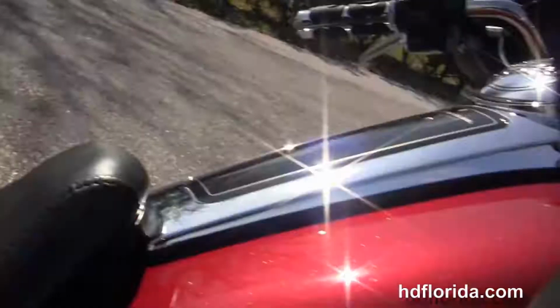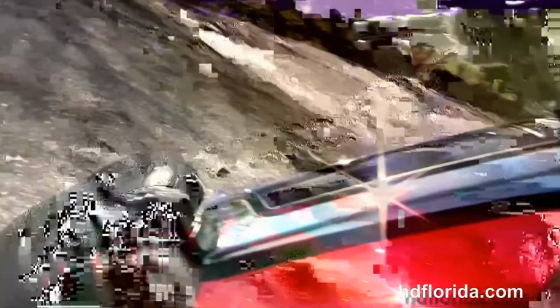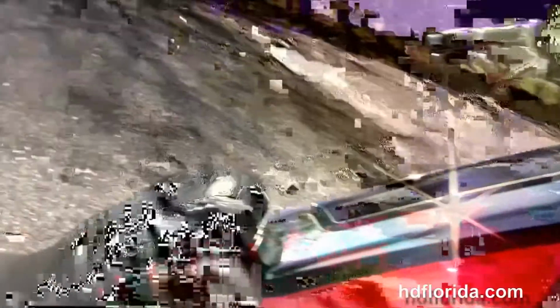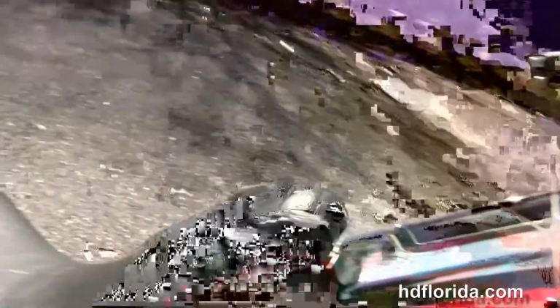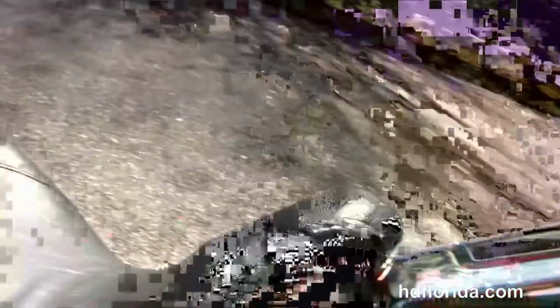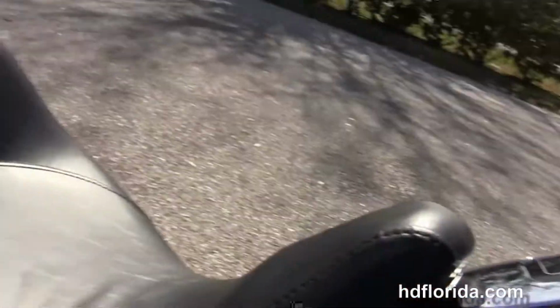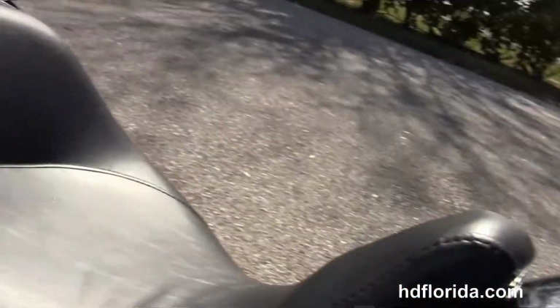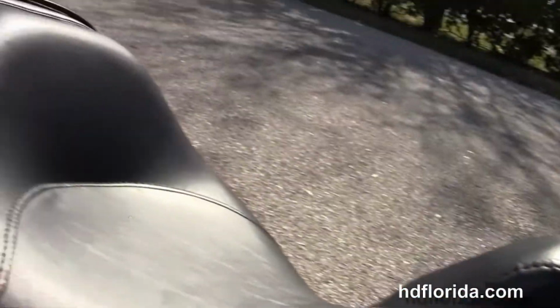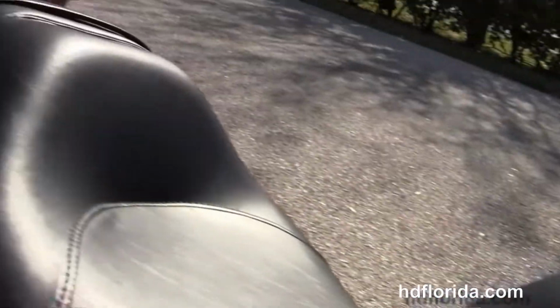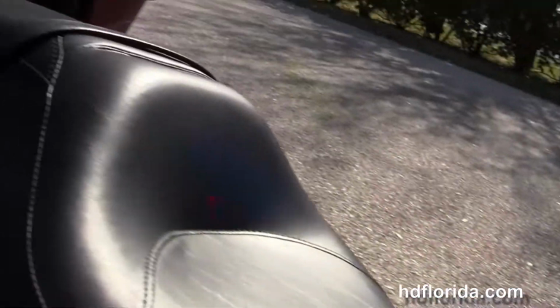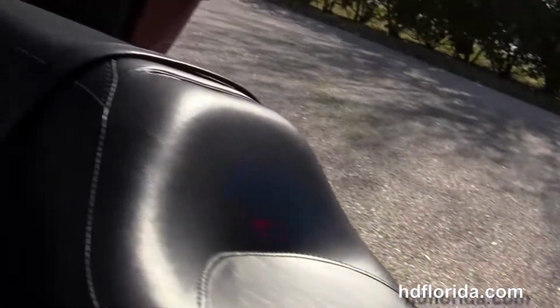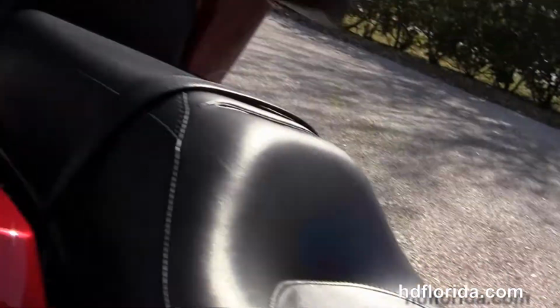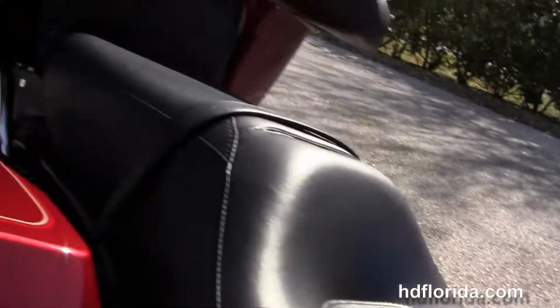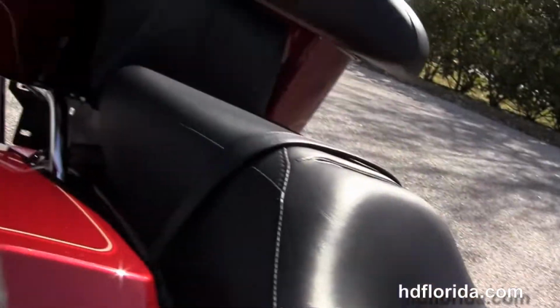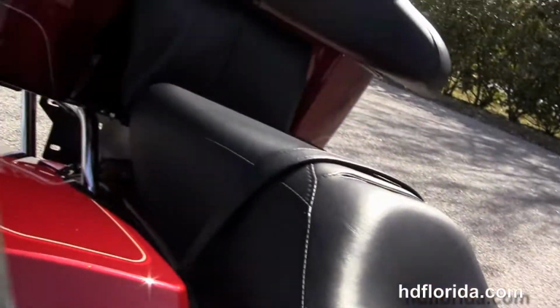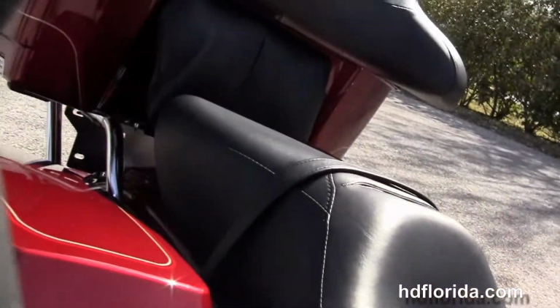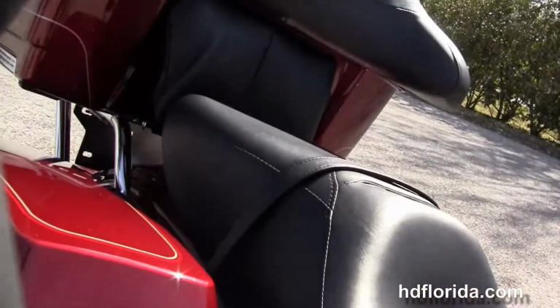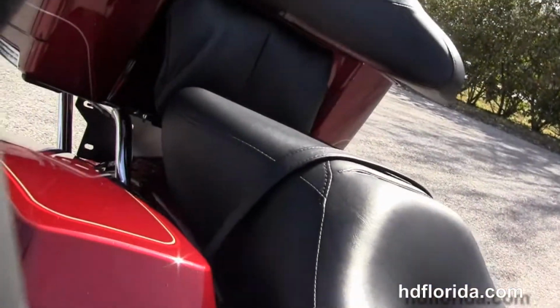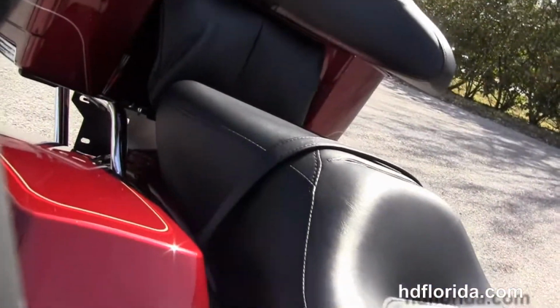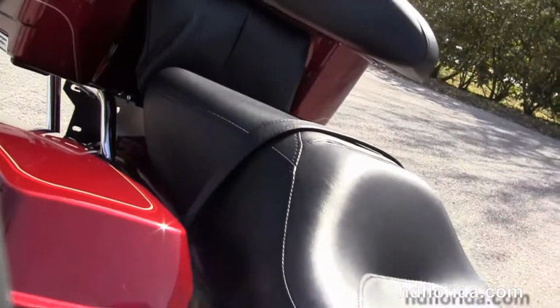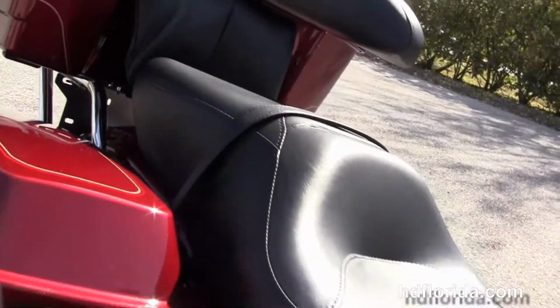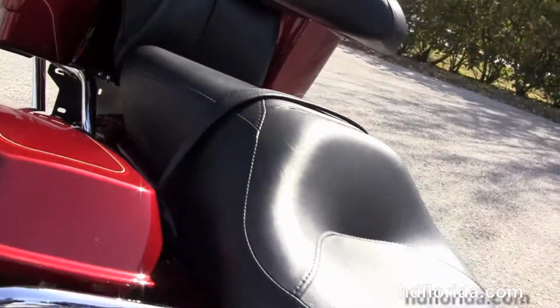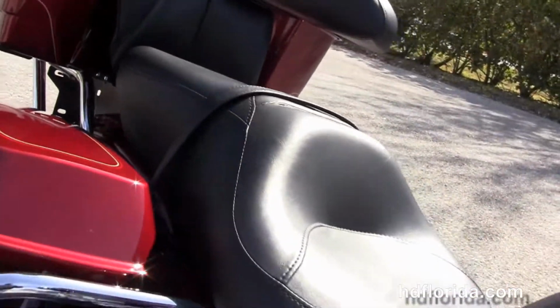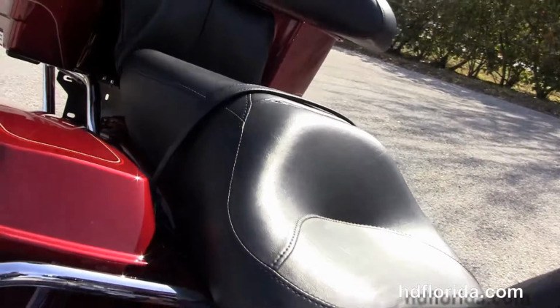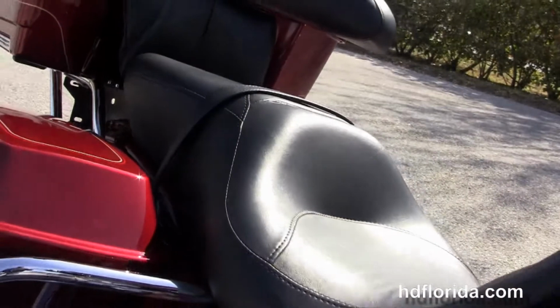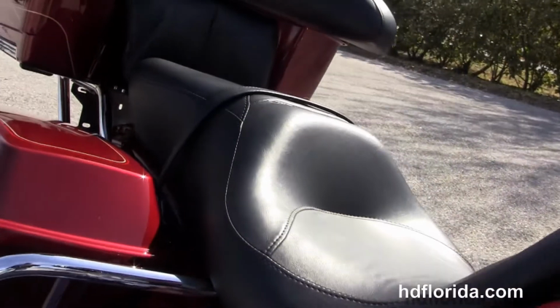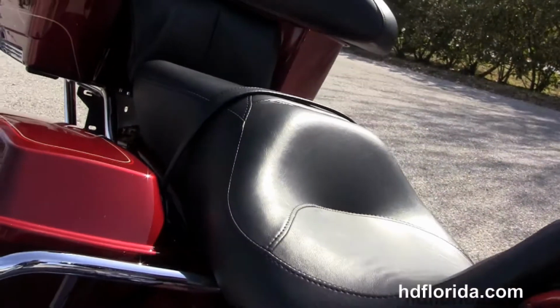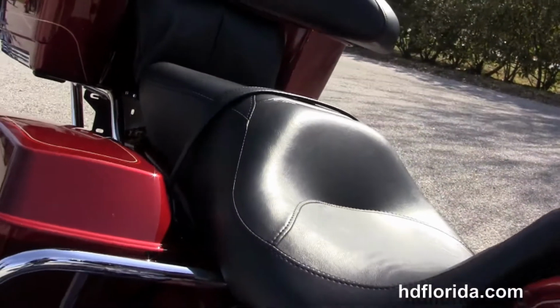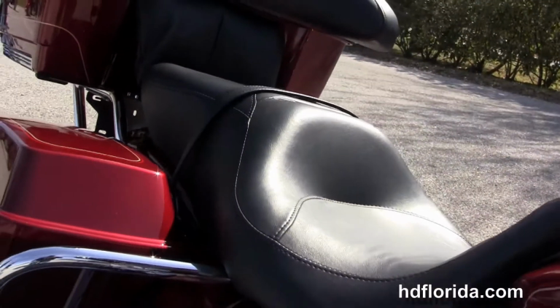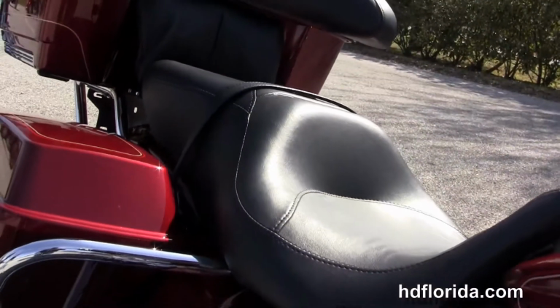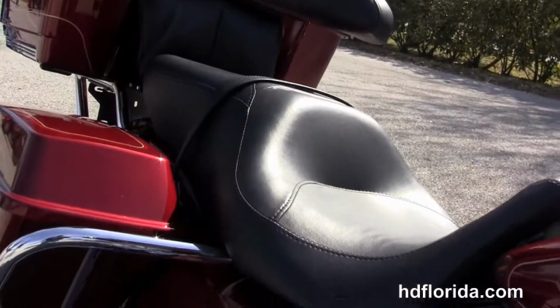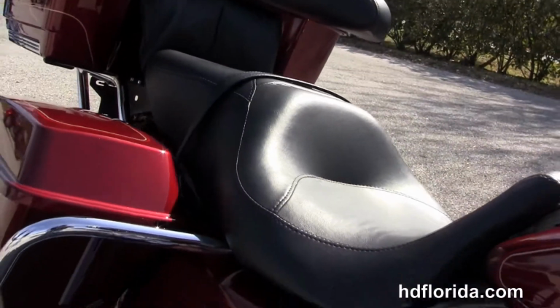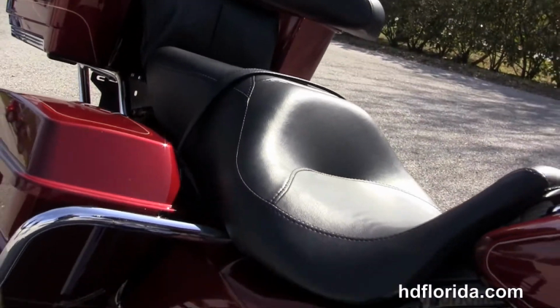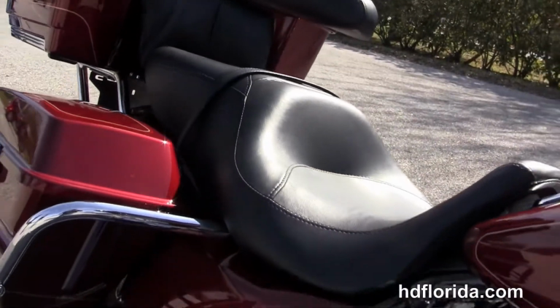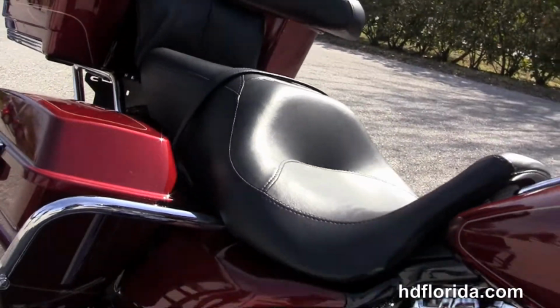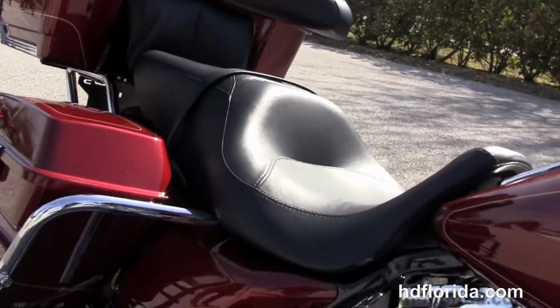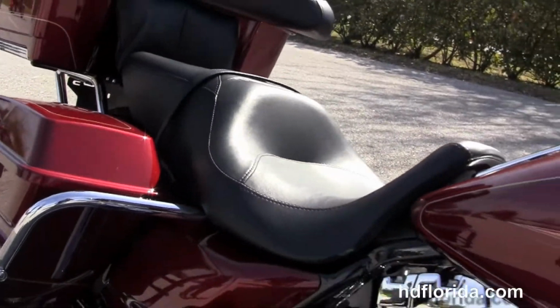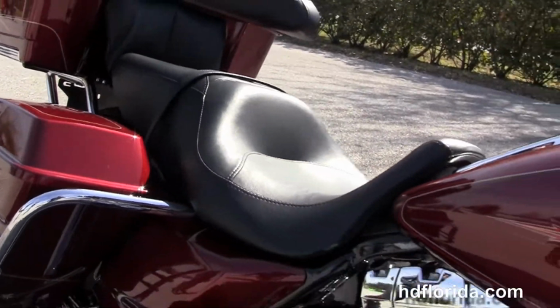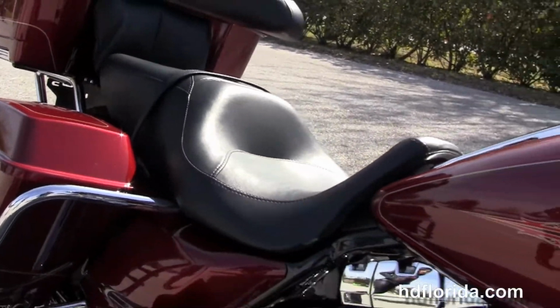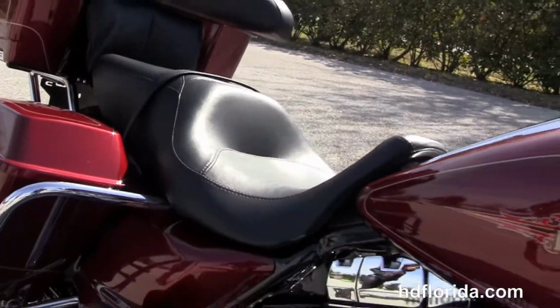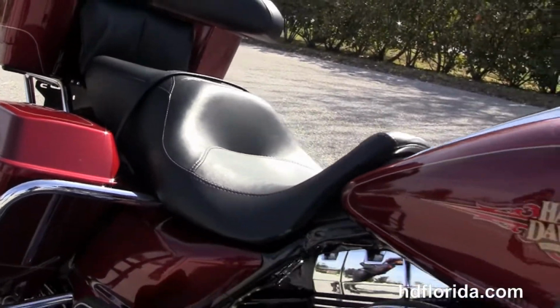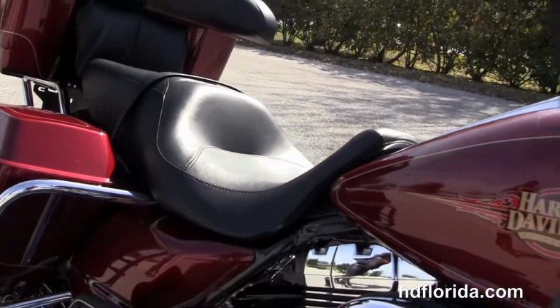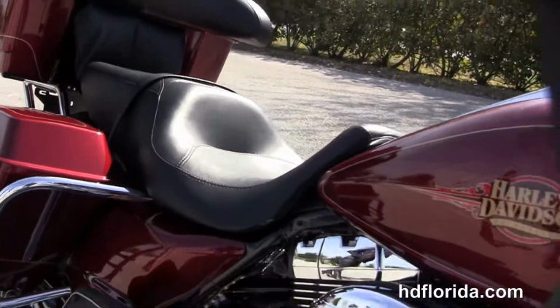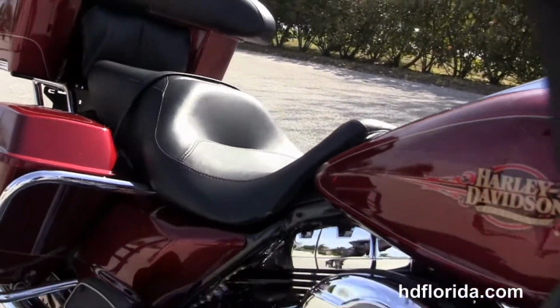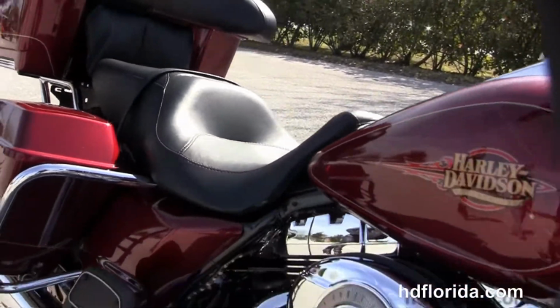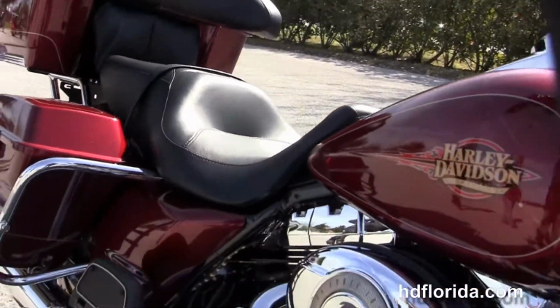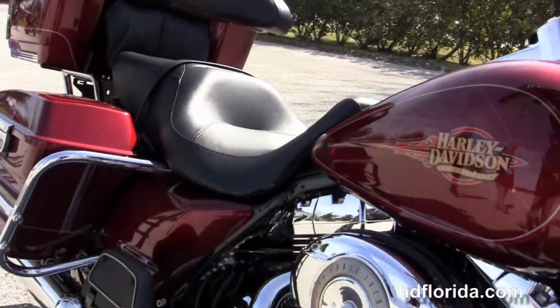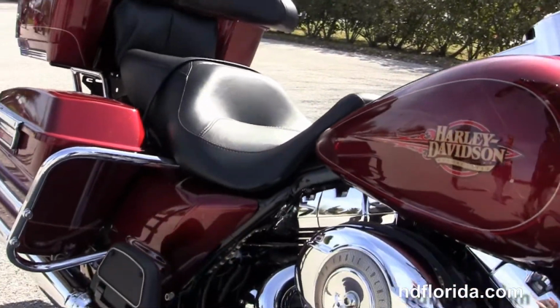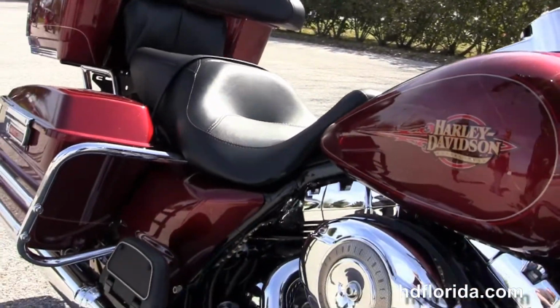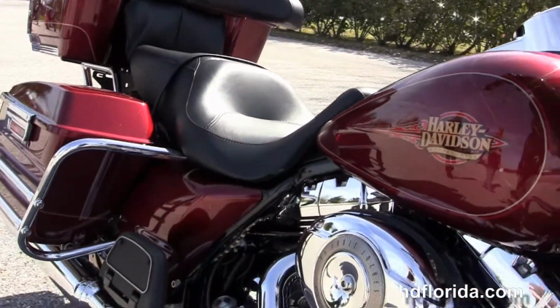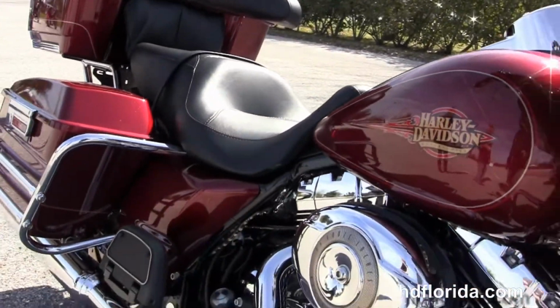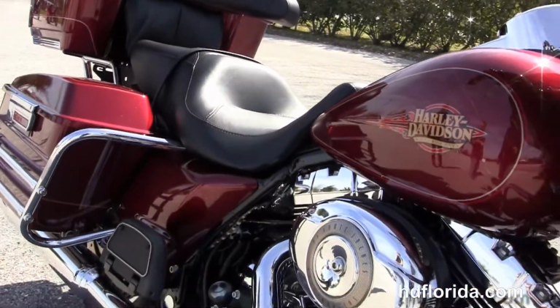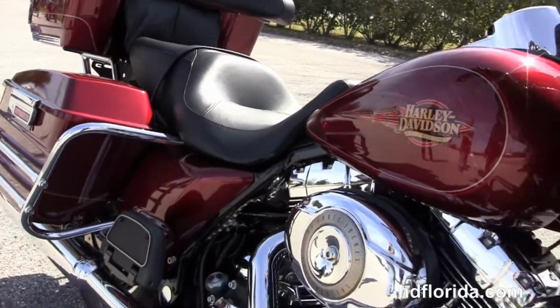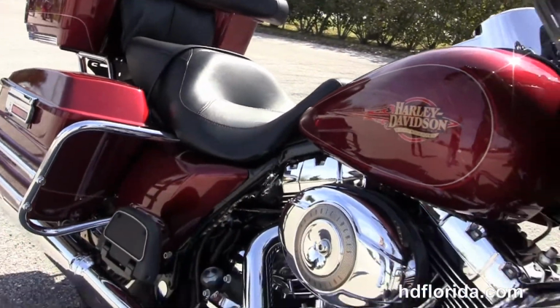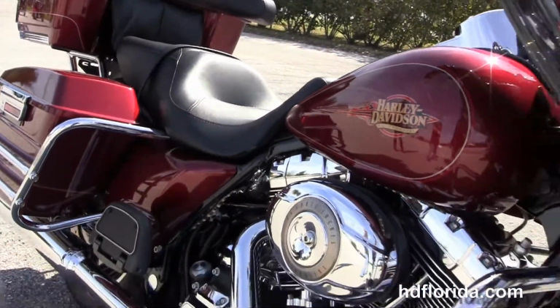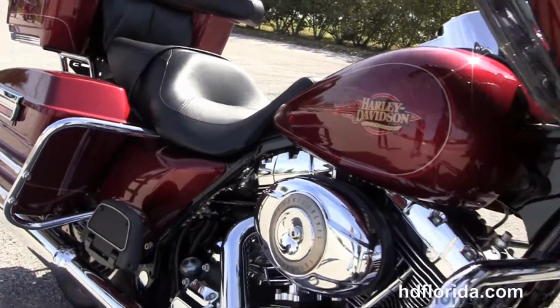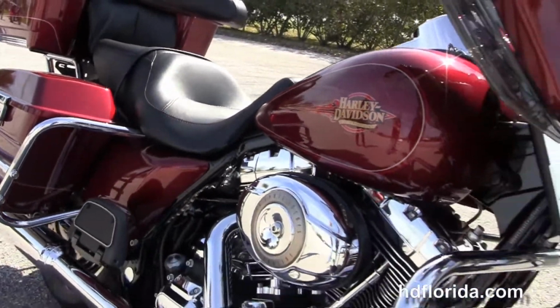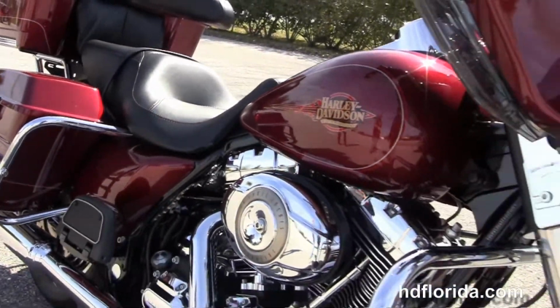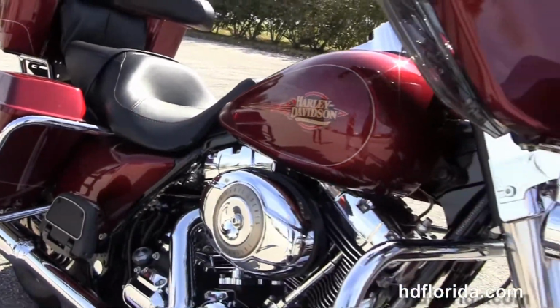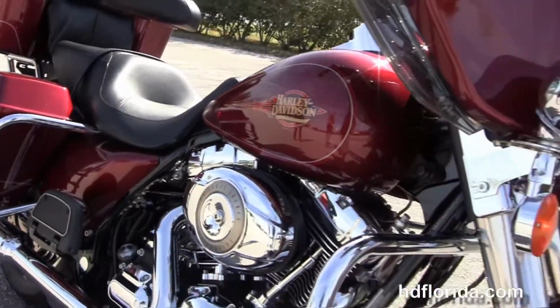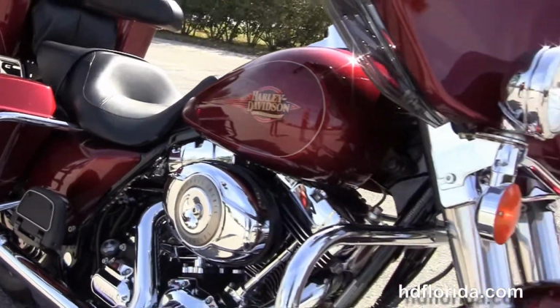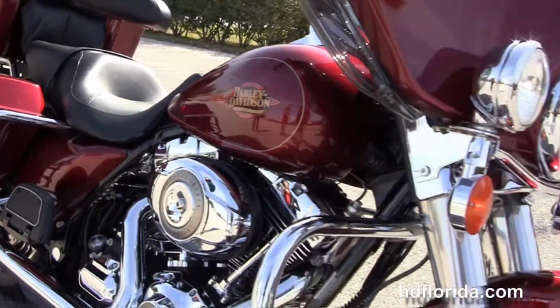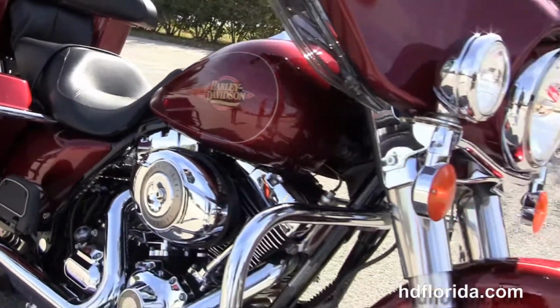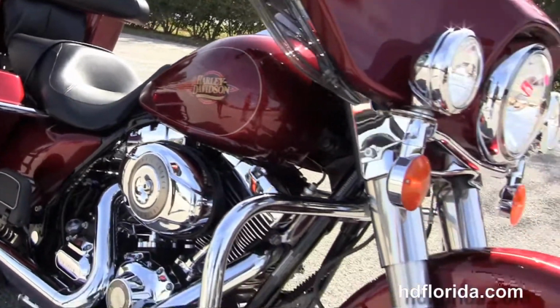Chrome instrument bezels and upgraded grips. This bike is in stock and ready for immediate delivery.